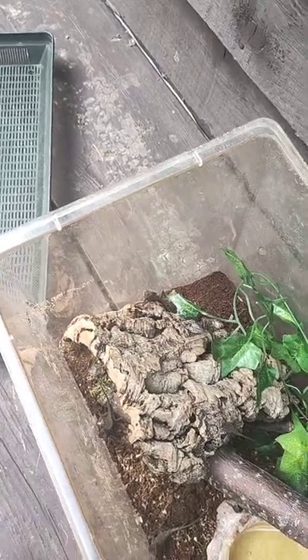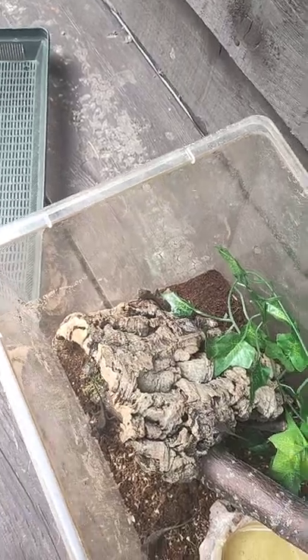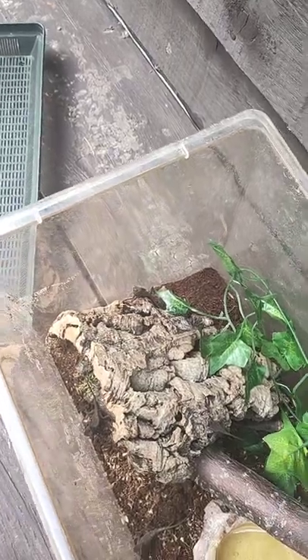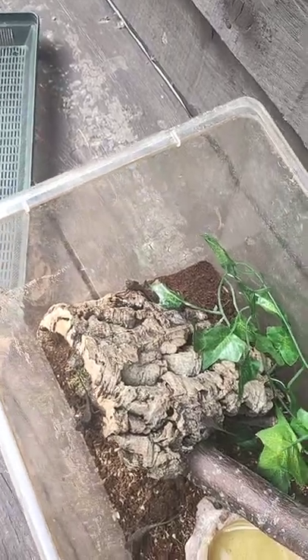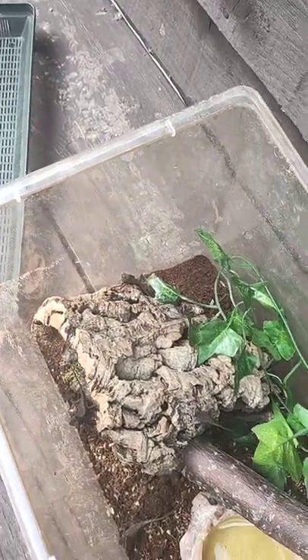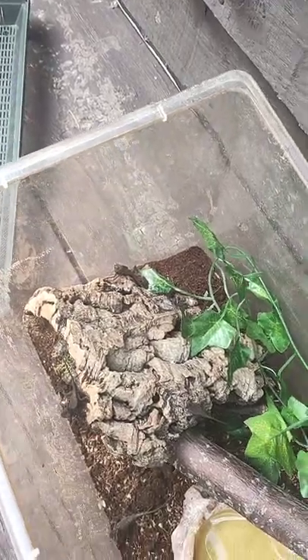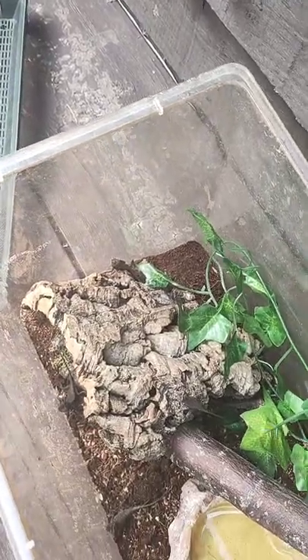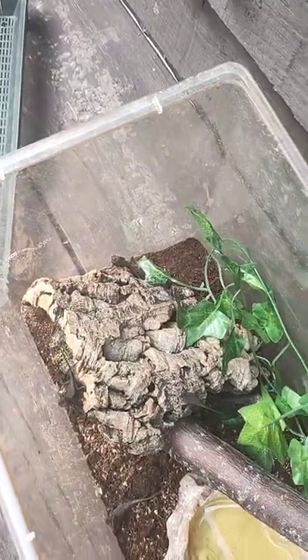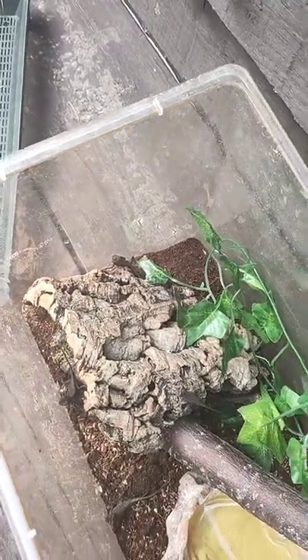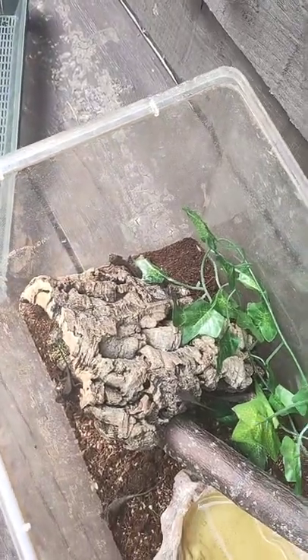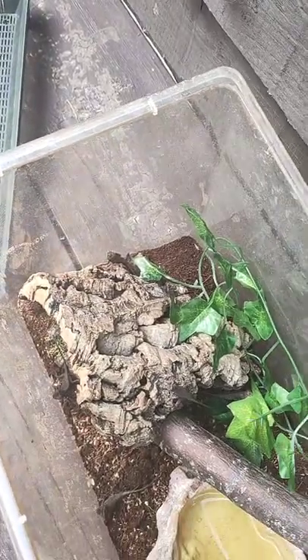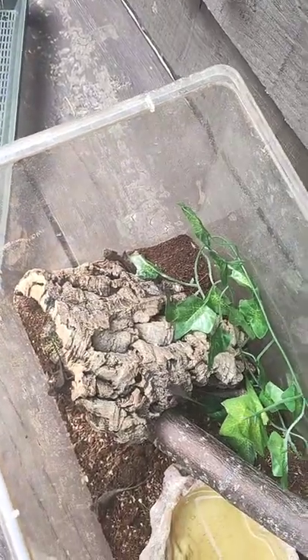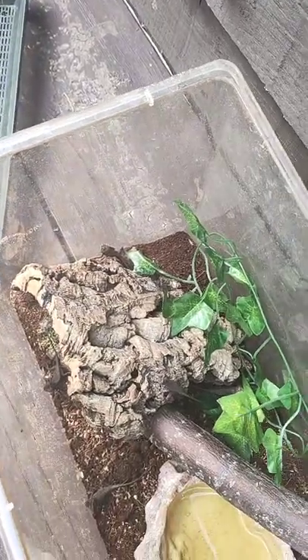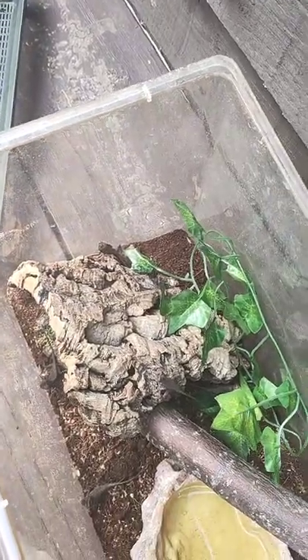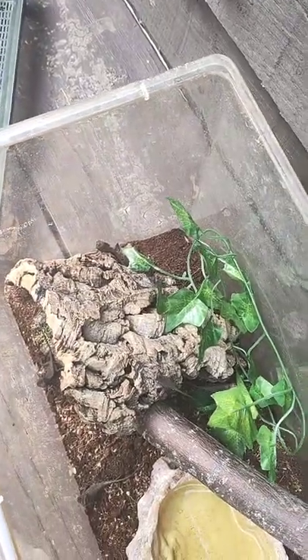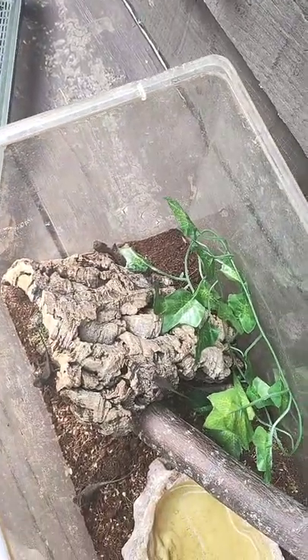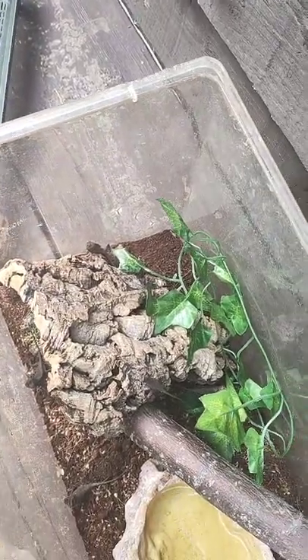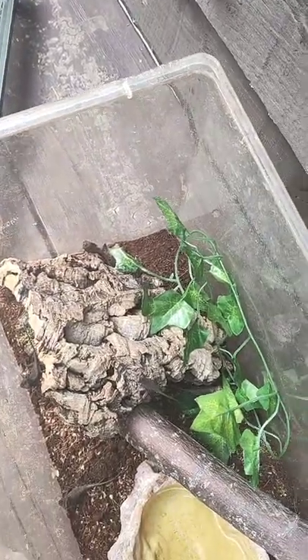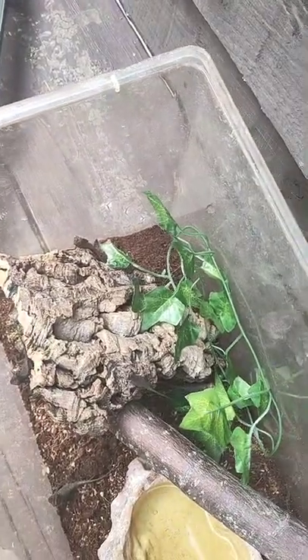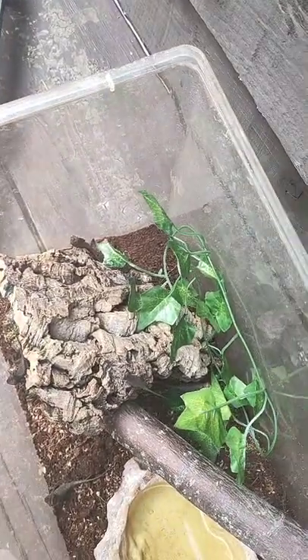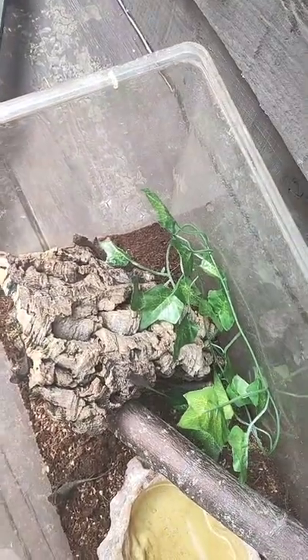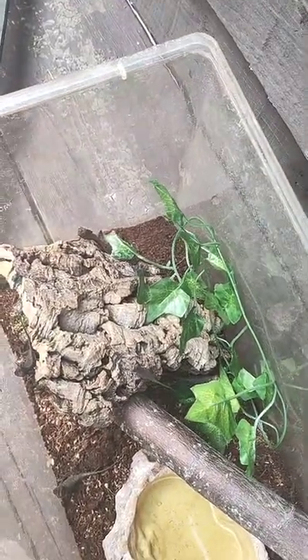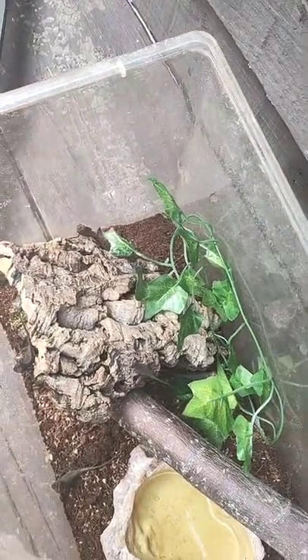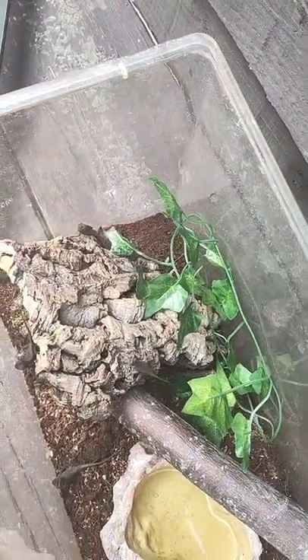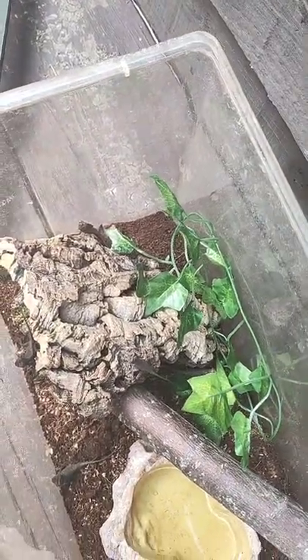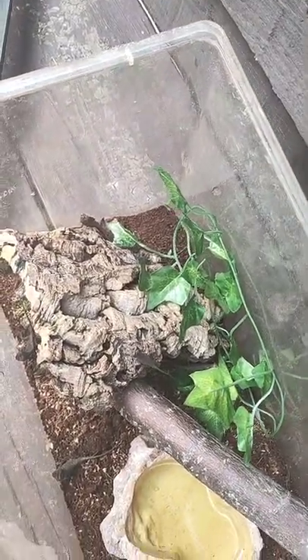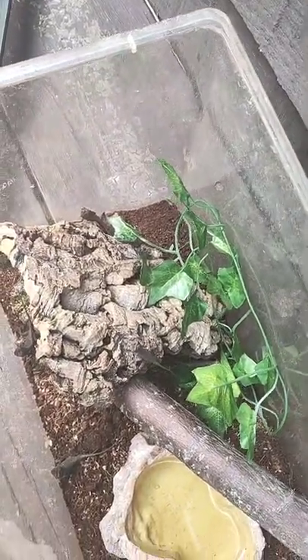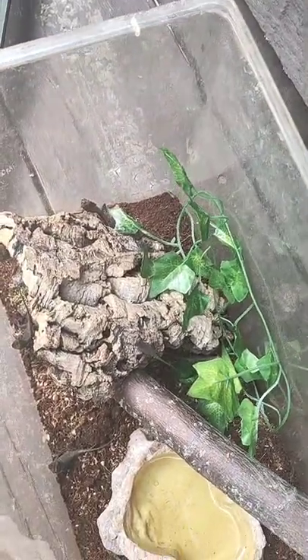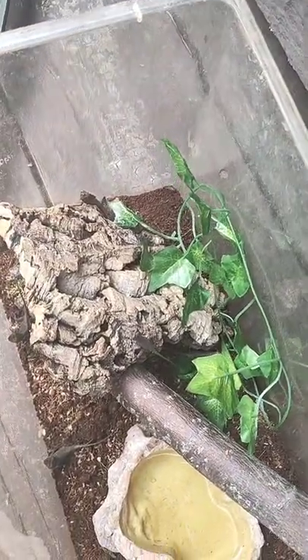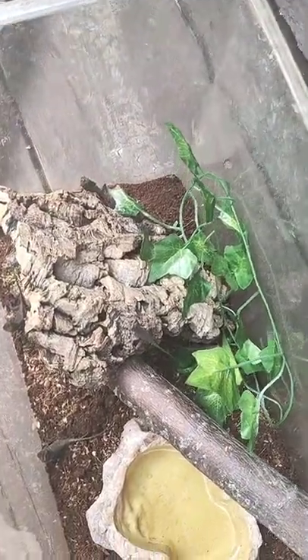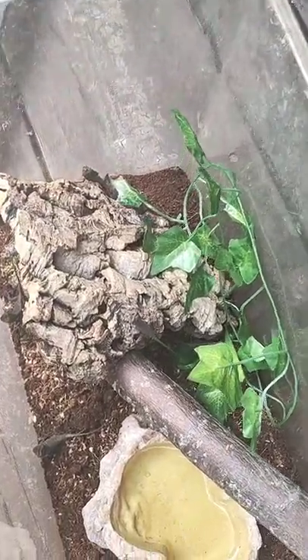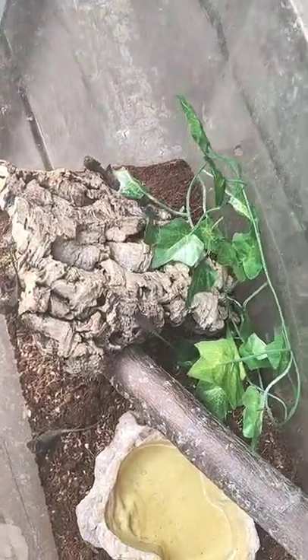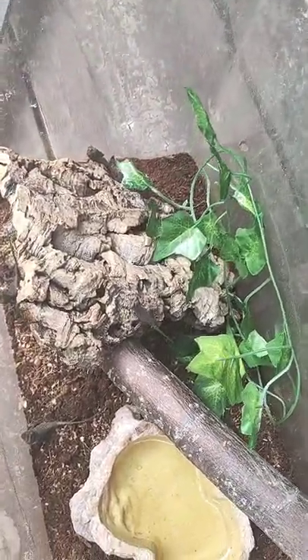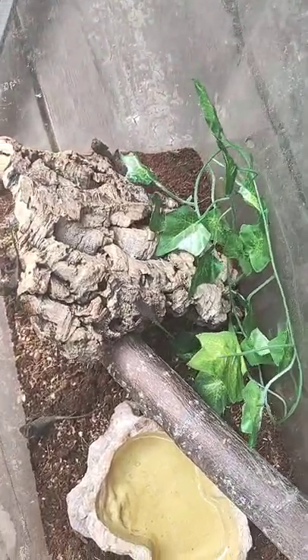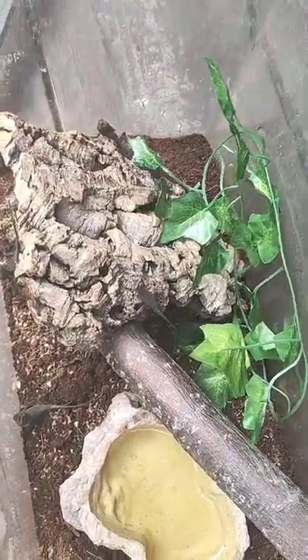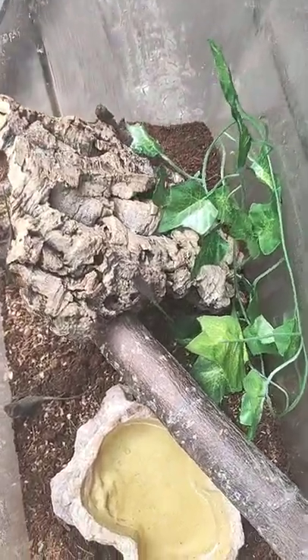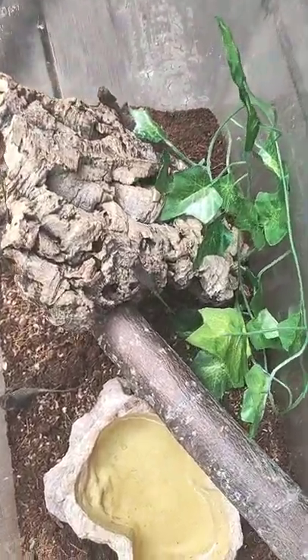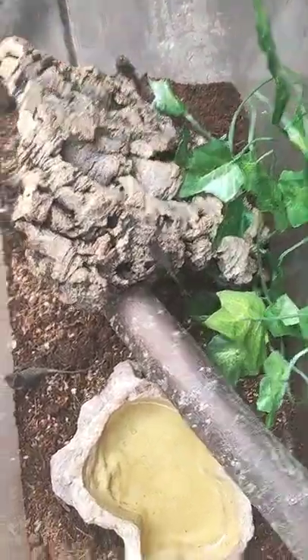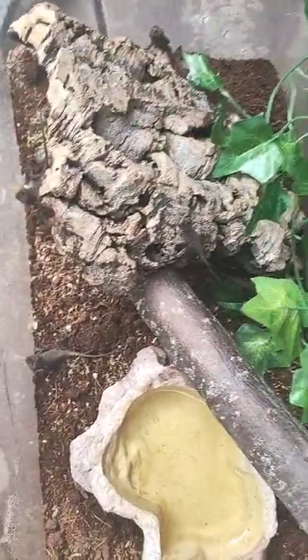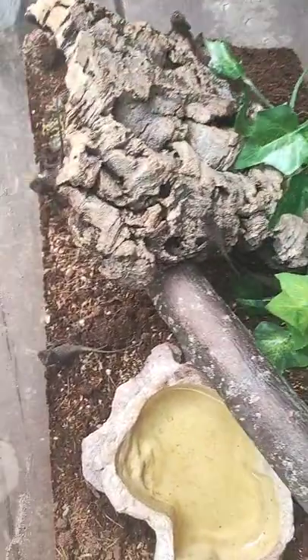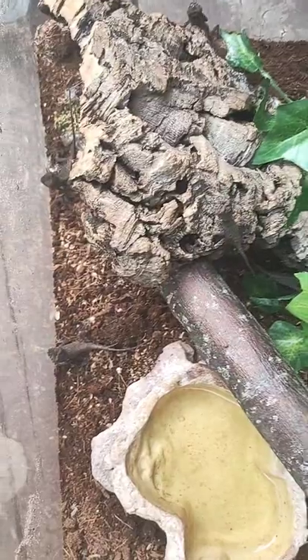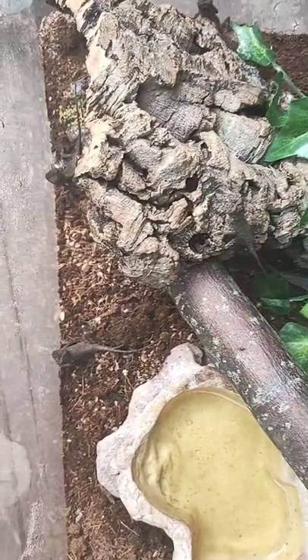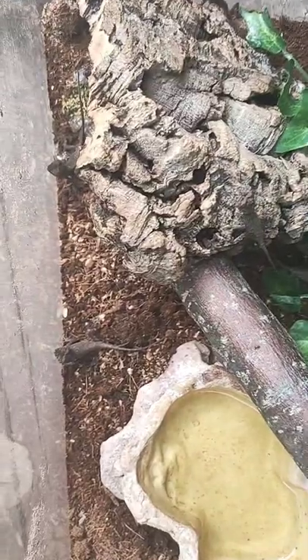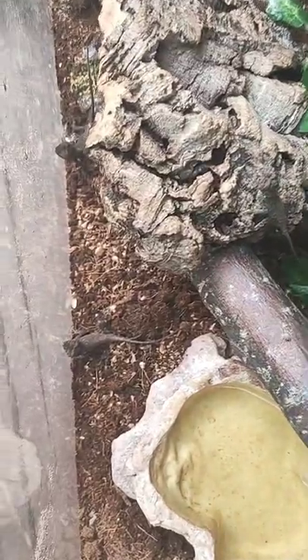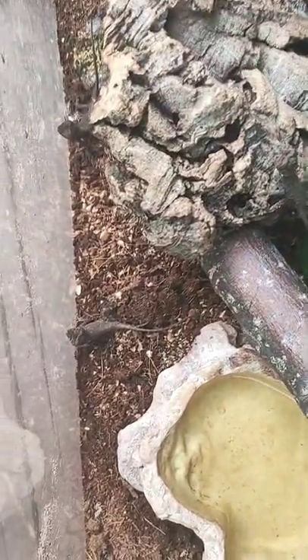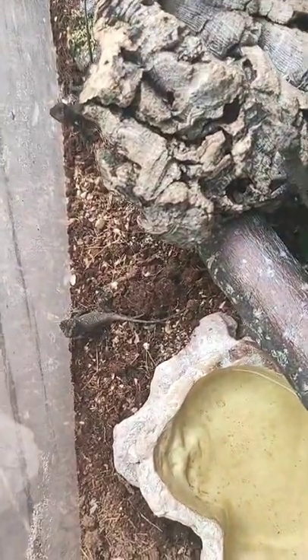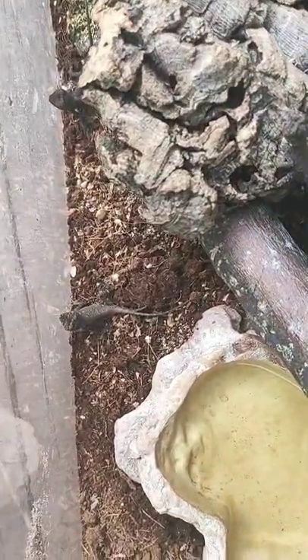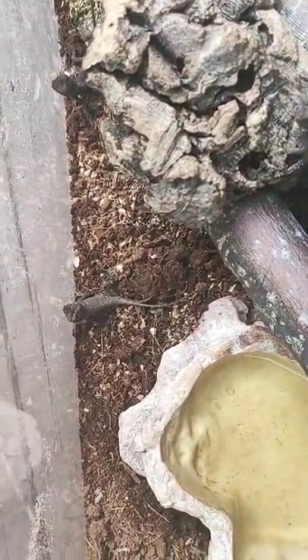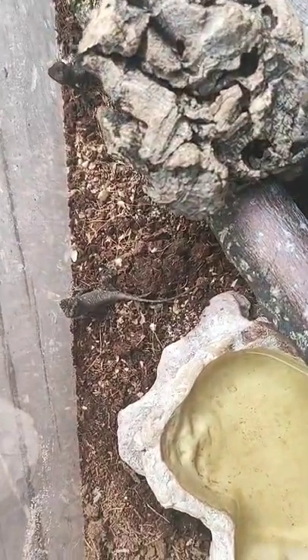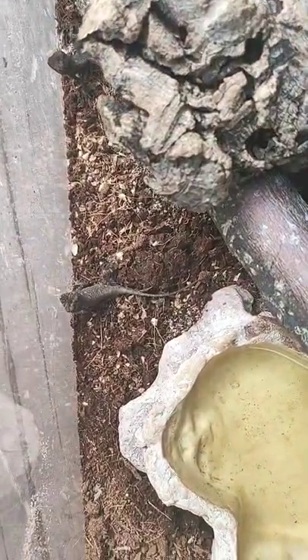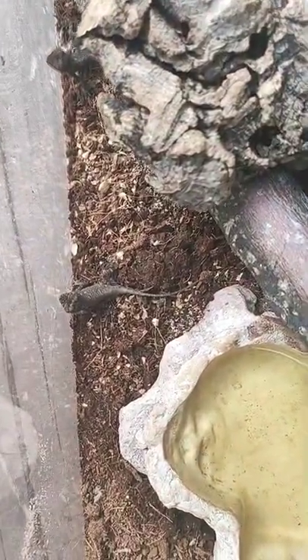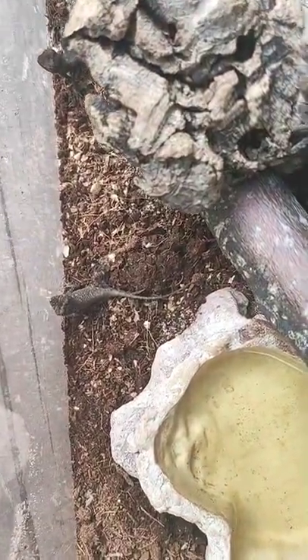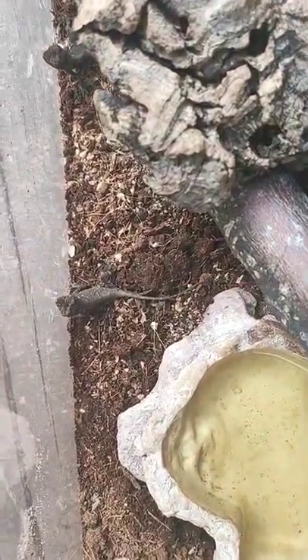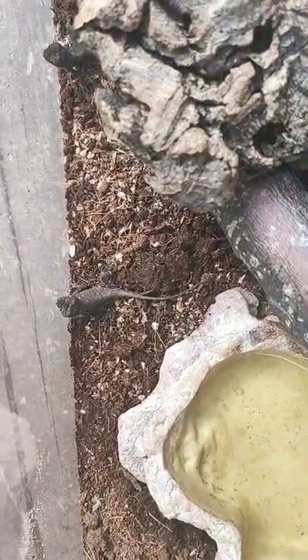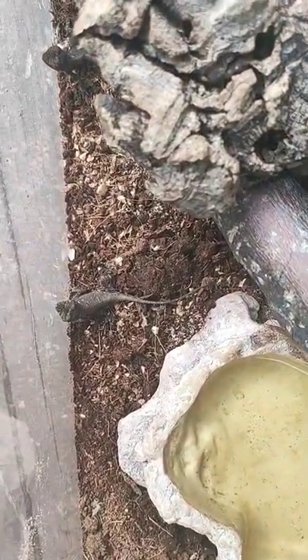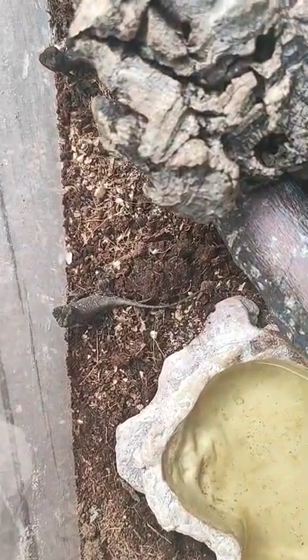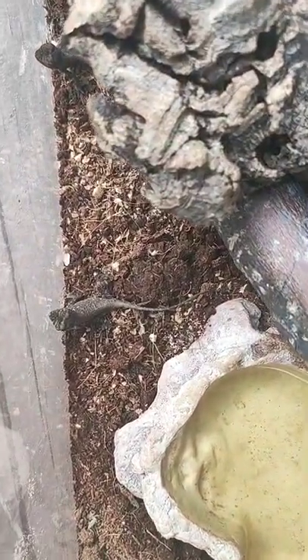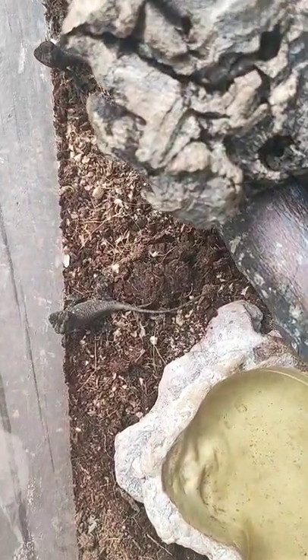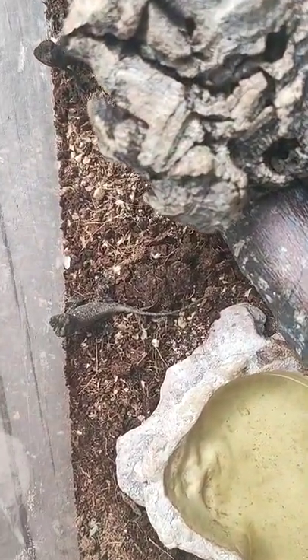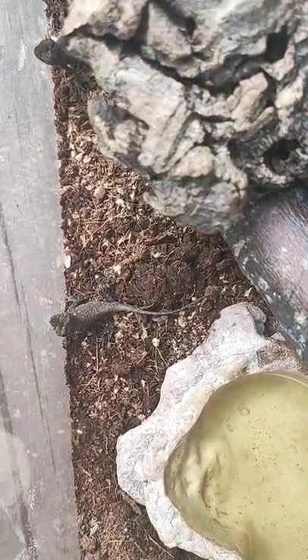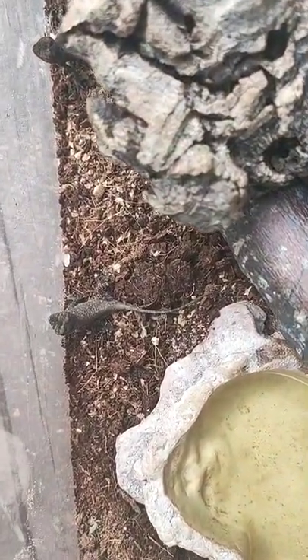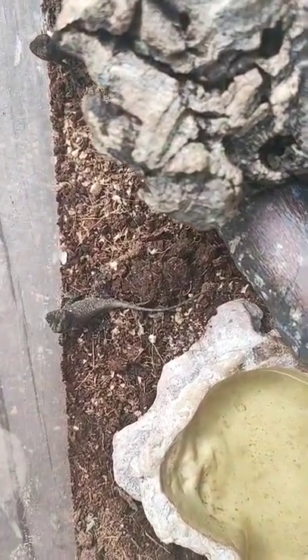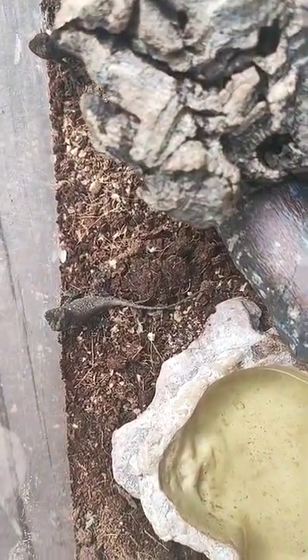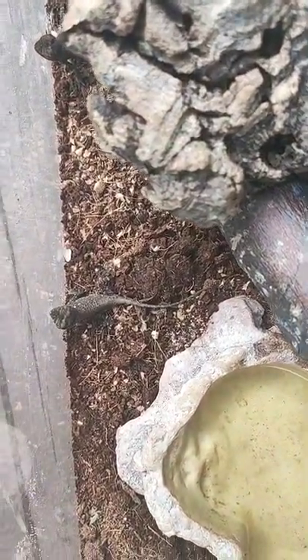Hi guys, long time no see. Been a bit busy. The mountain horn dragons have hatched.